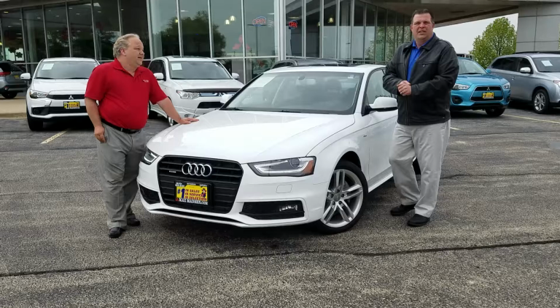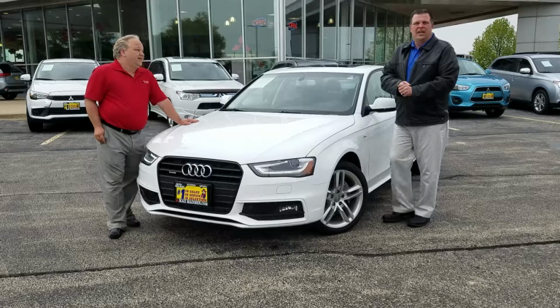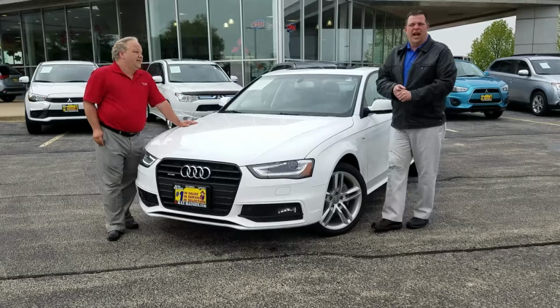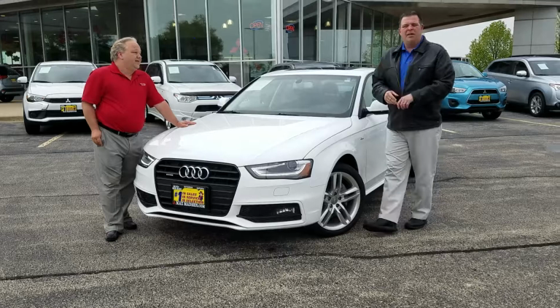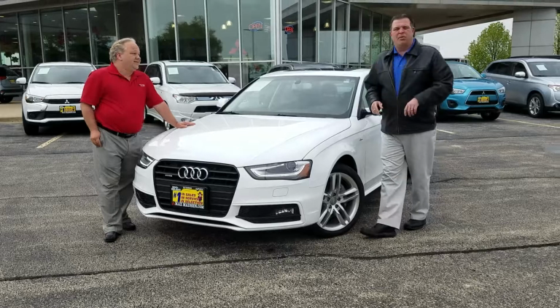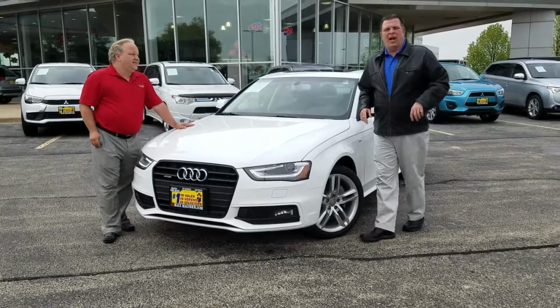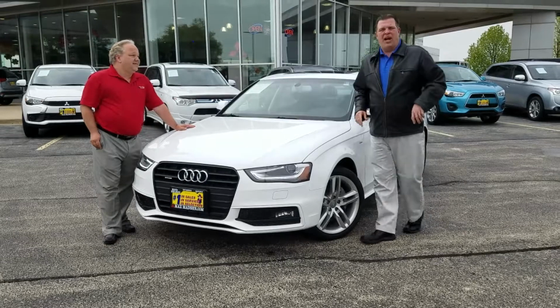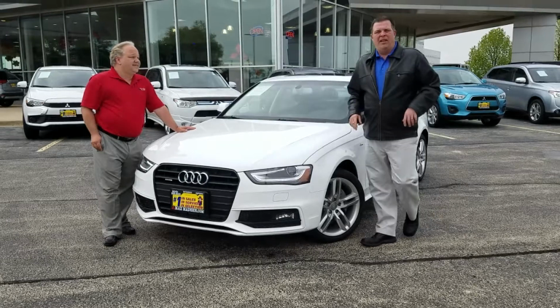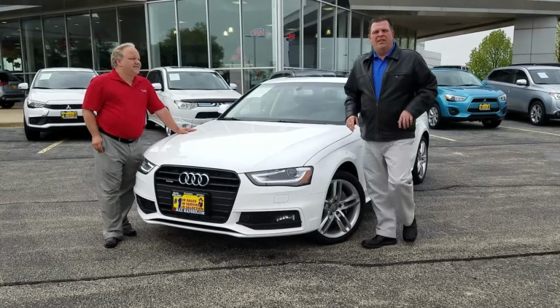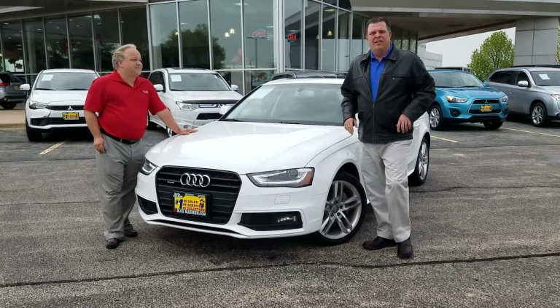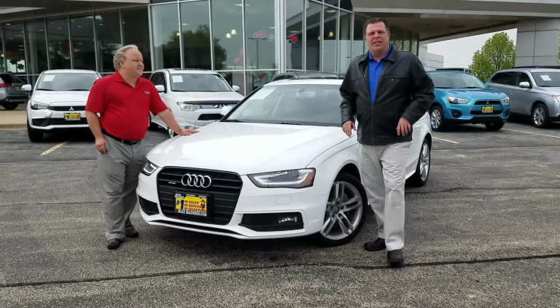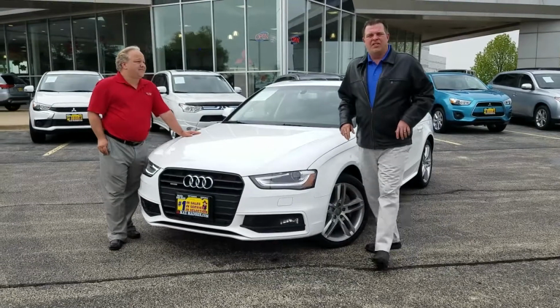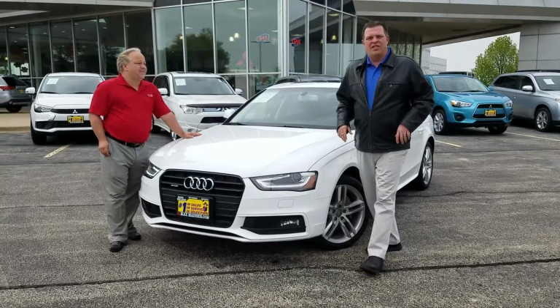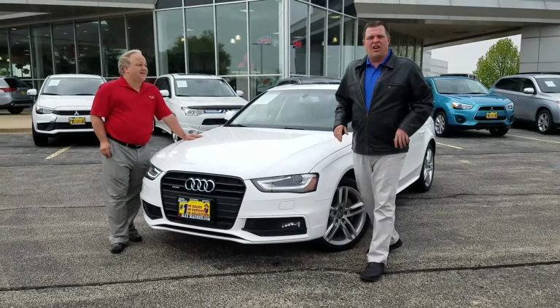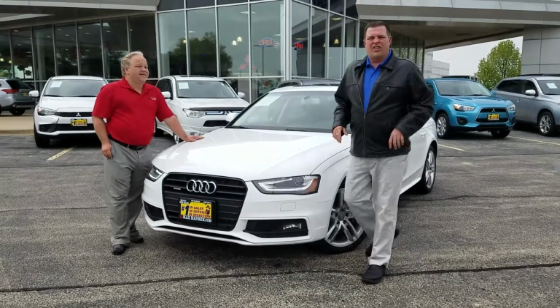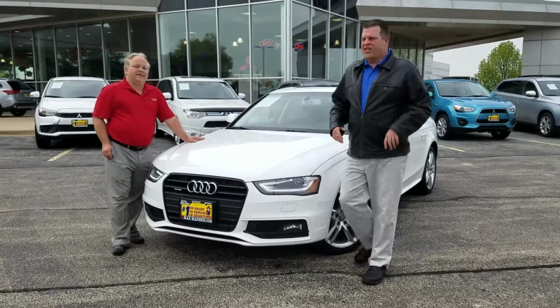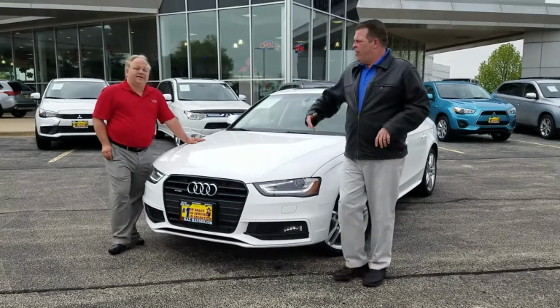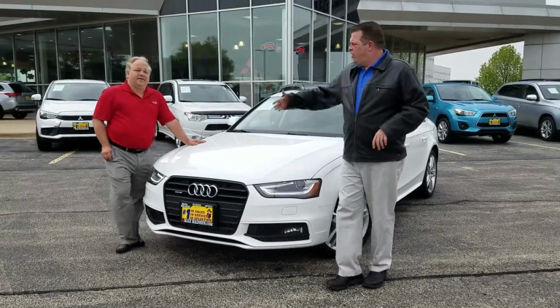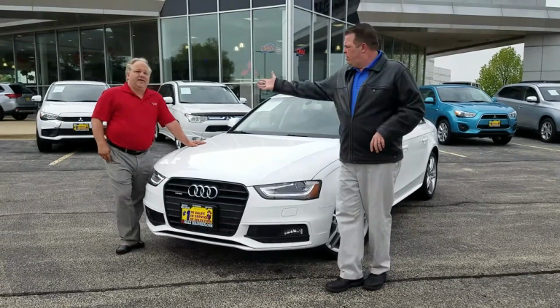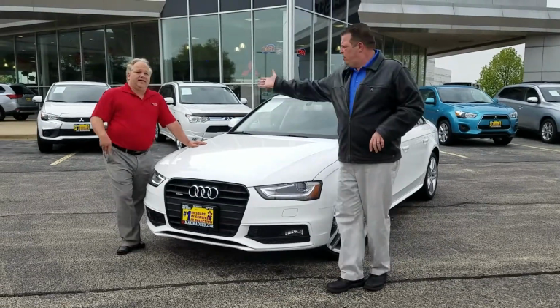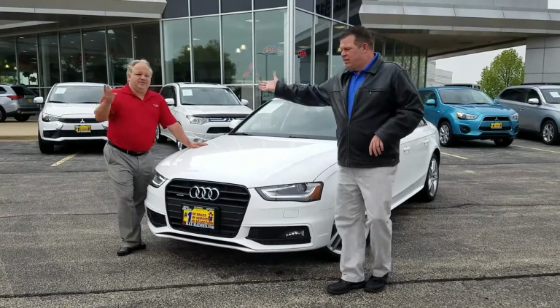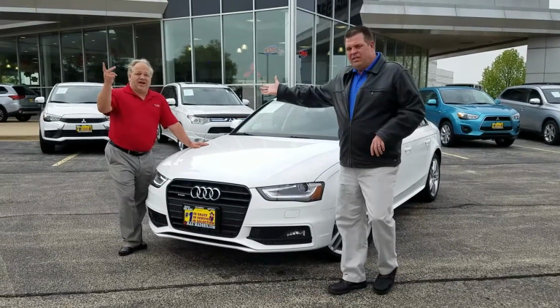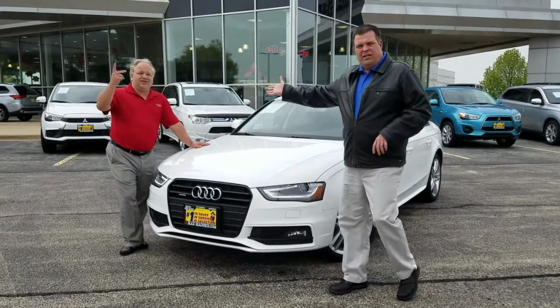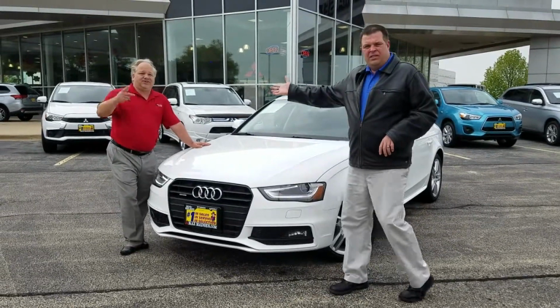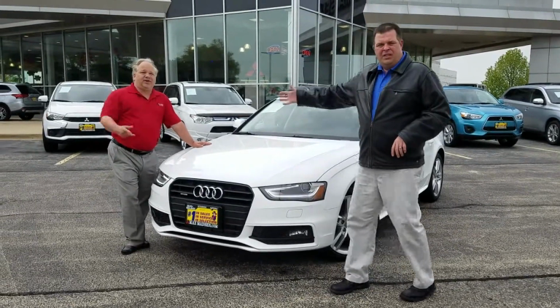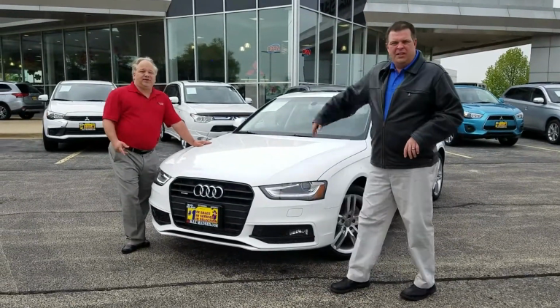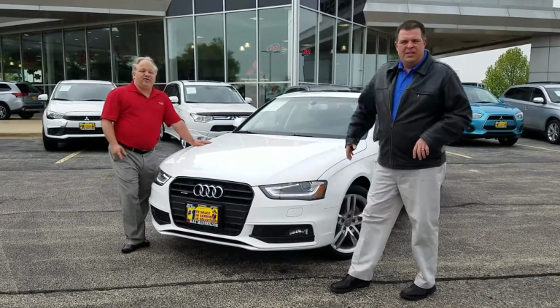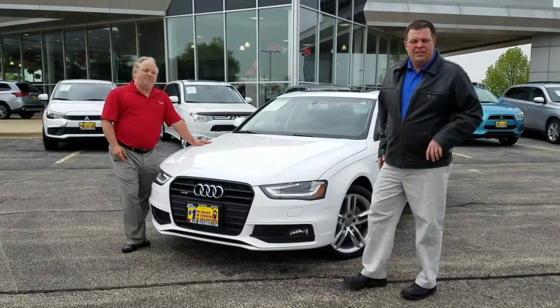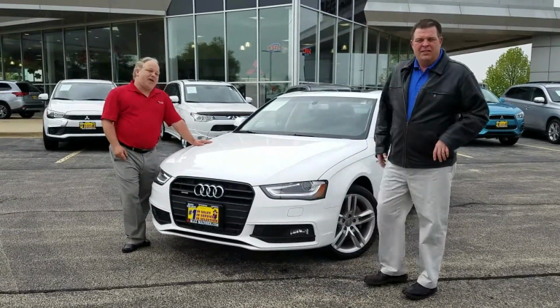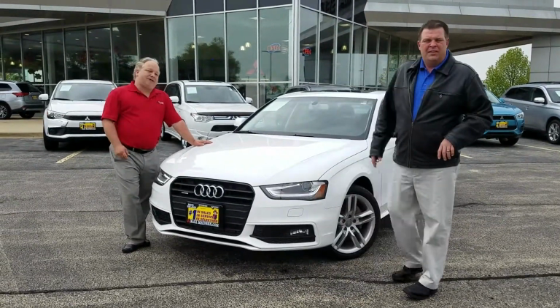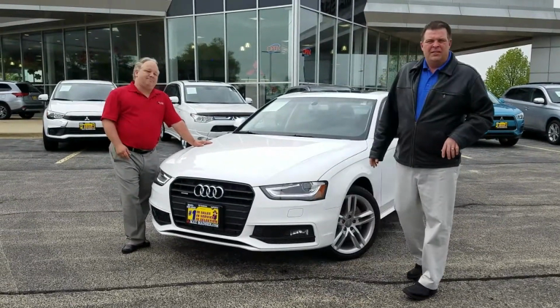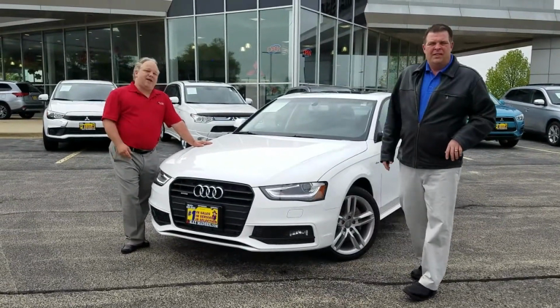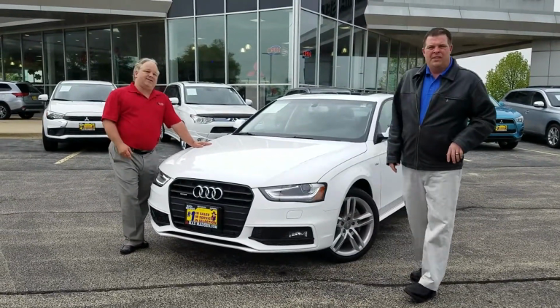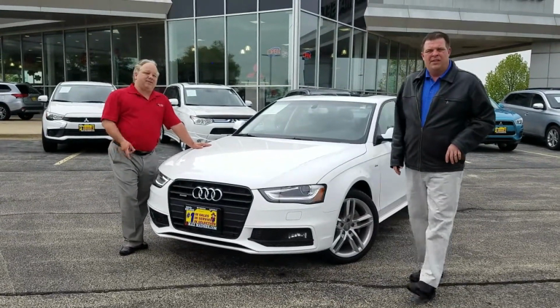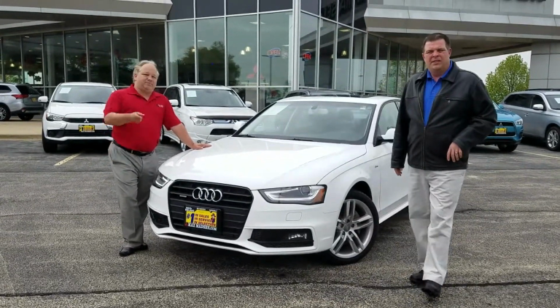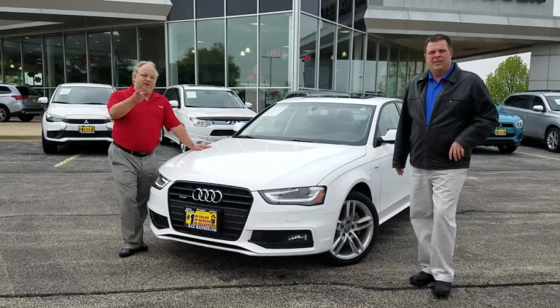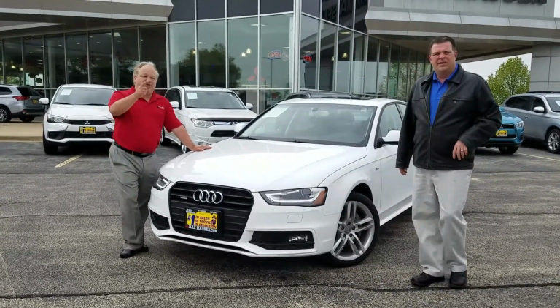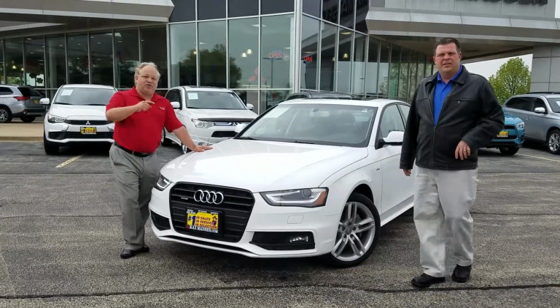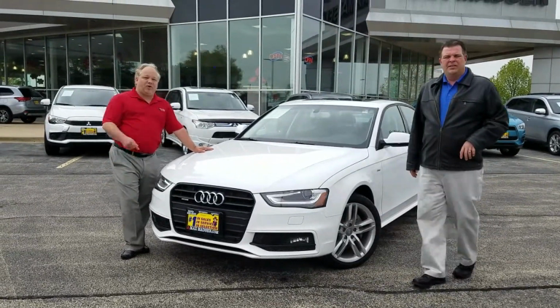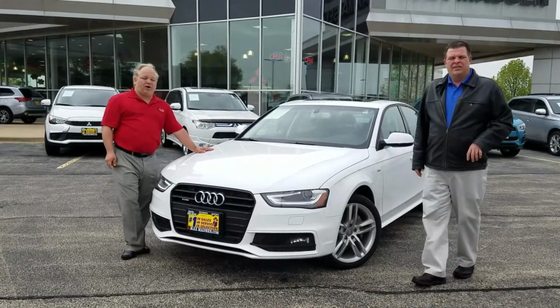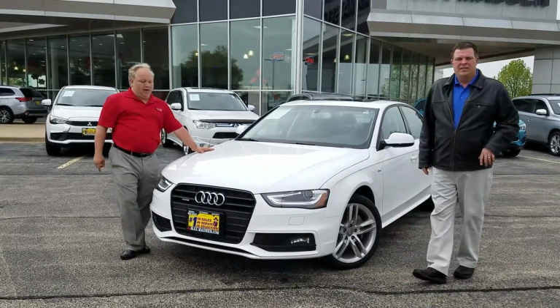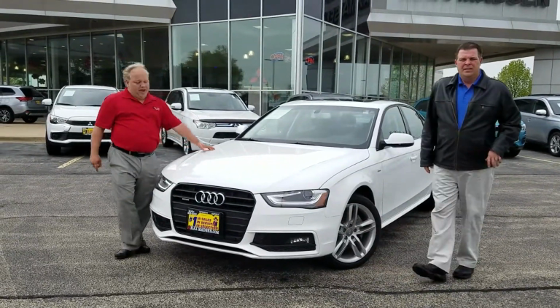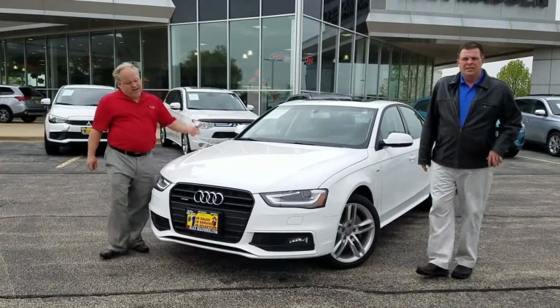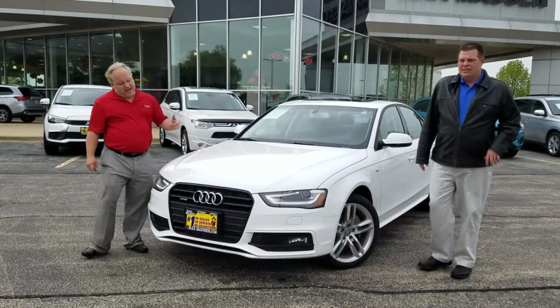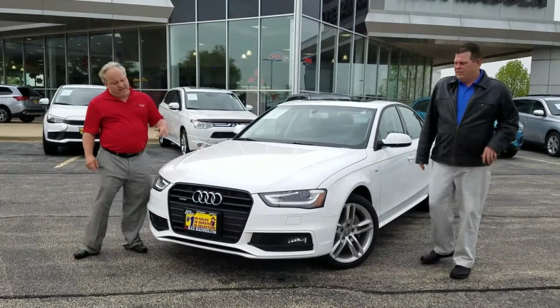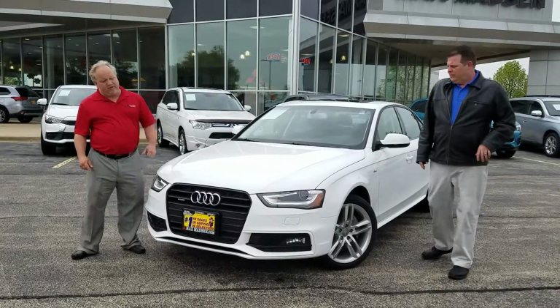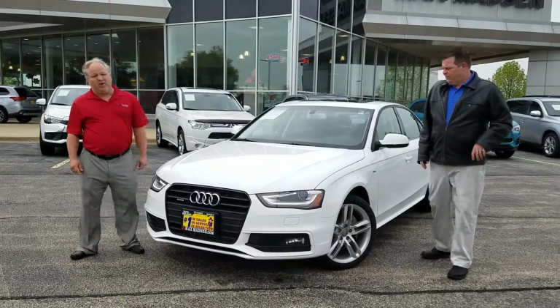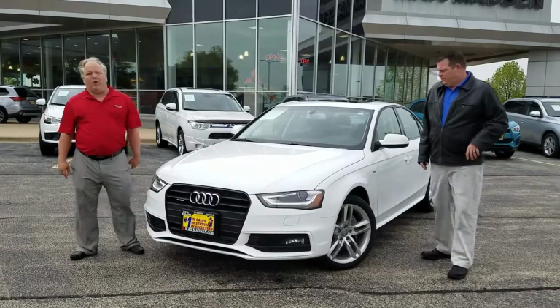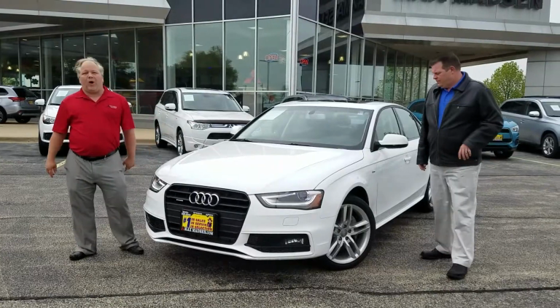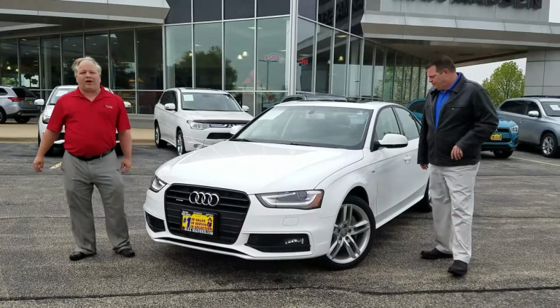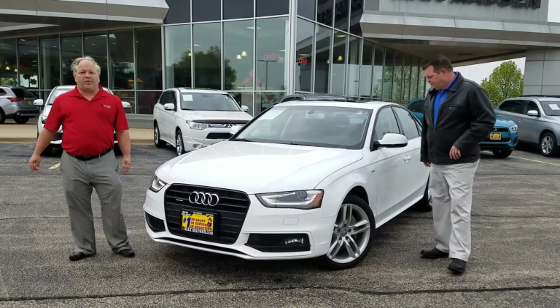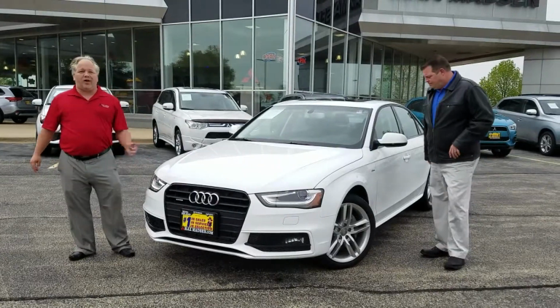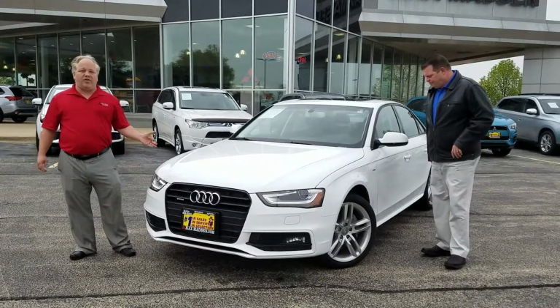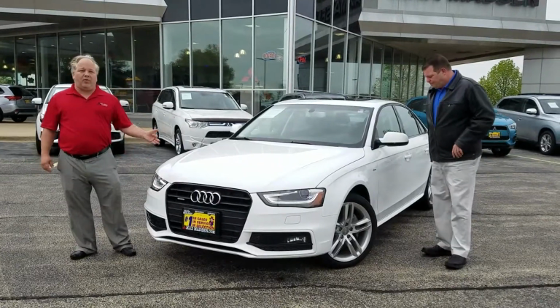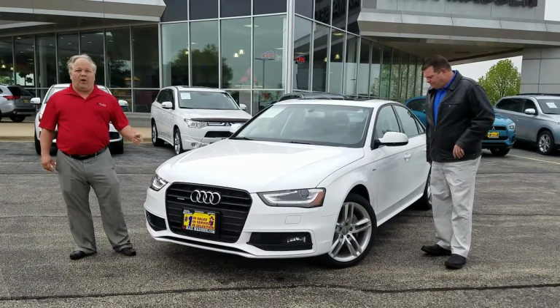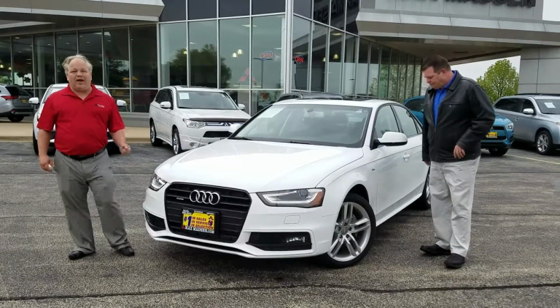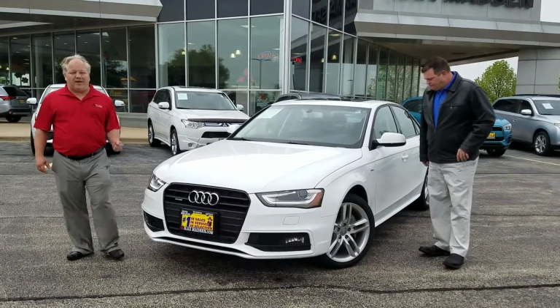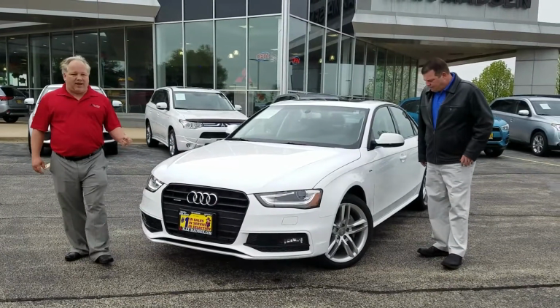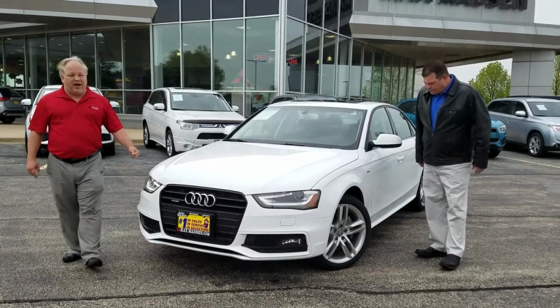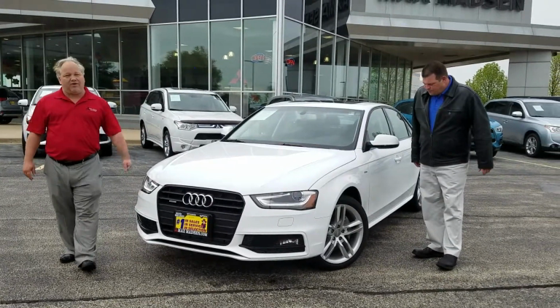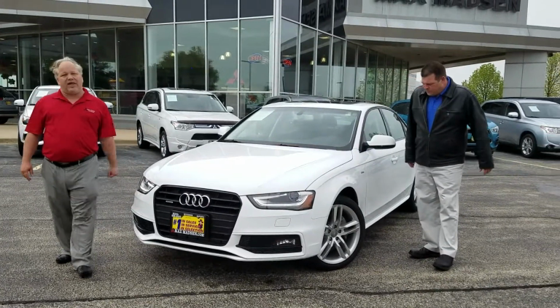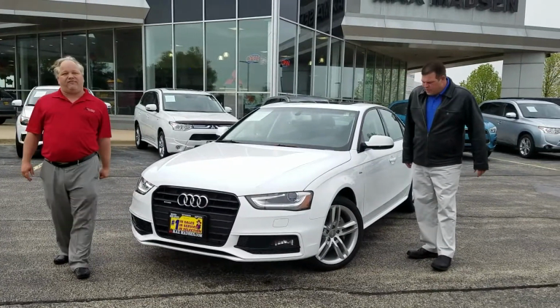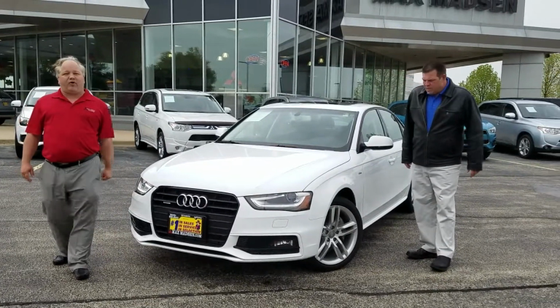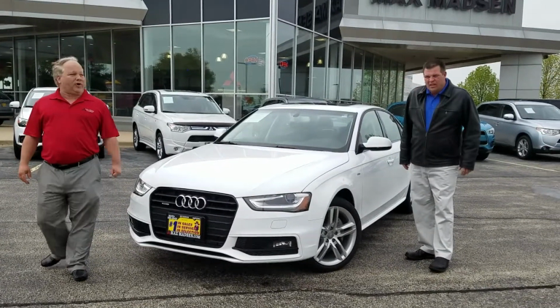Hey Brad, this is Doug Steele and John Schultz over at Max Mads Pichipichia Aurora. I'm going to give you a little walk around on the white Audi A4.